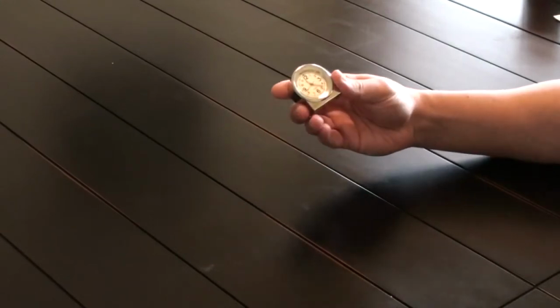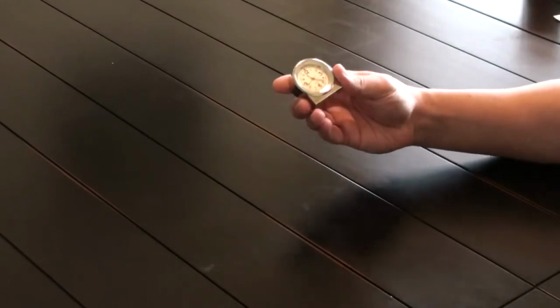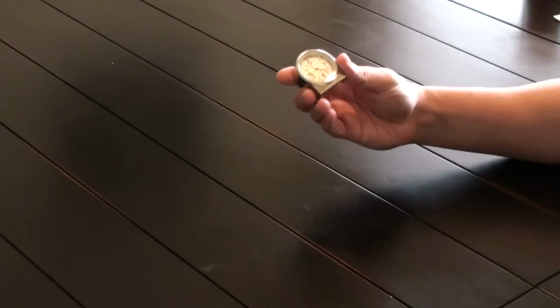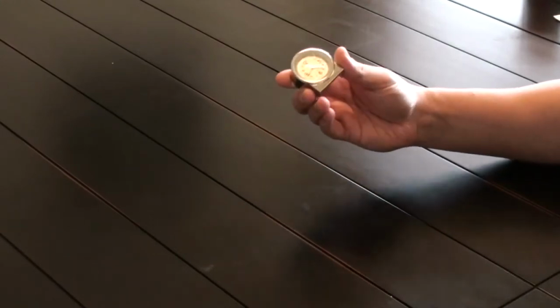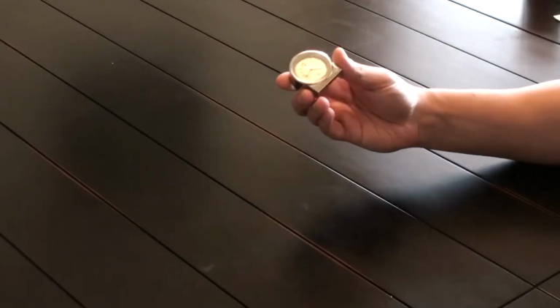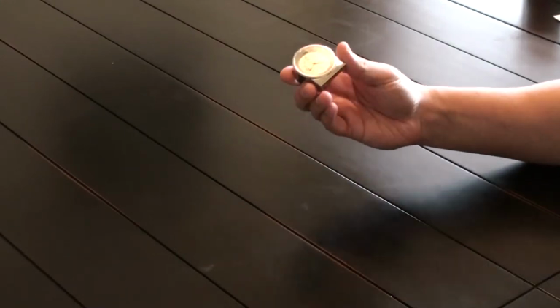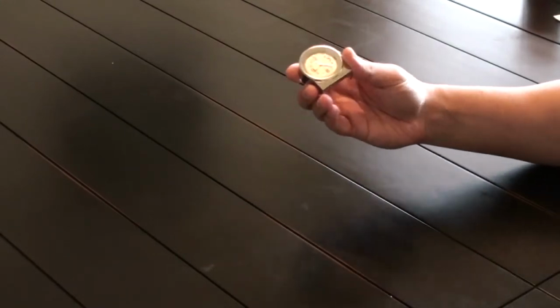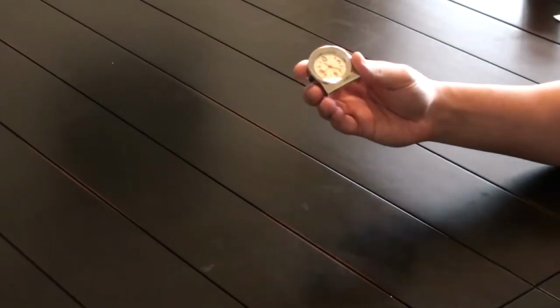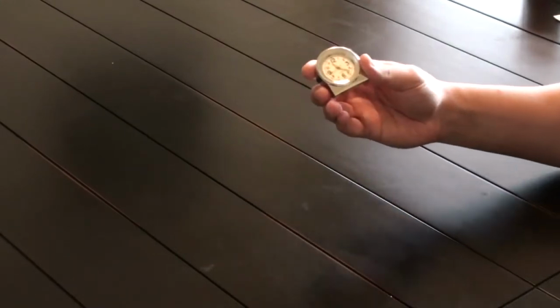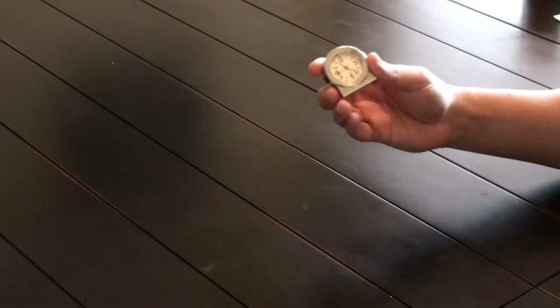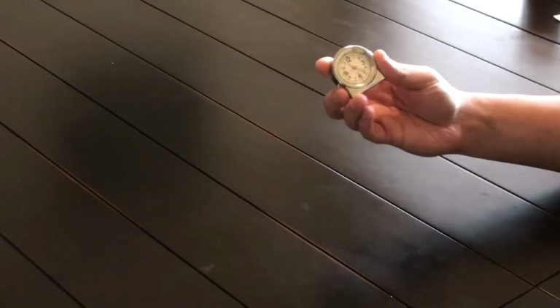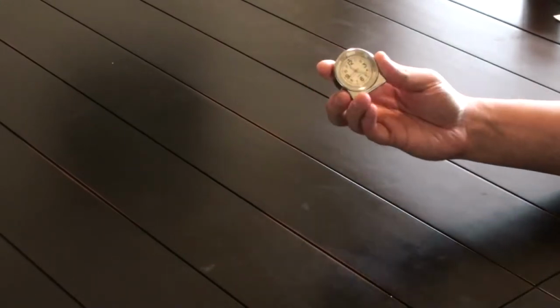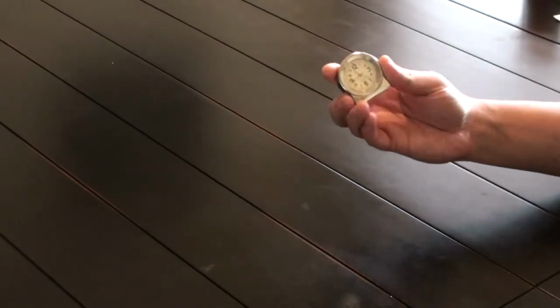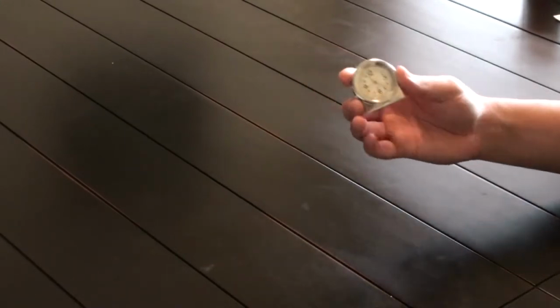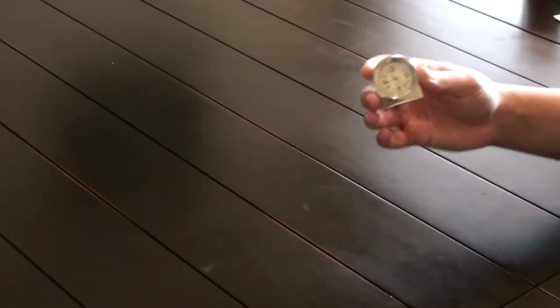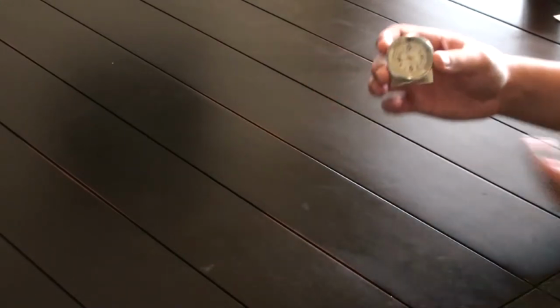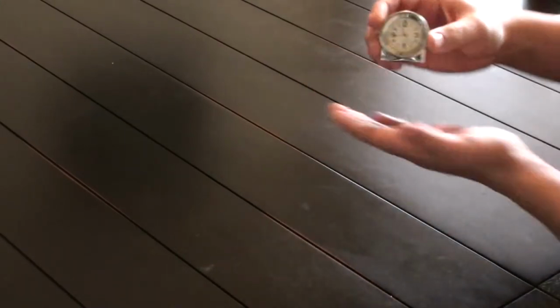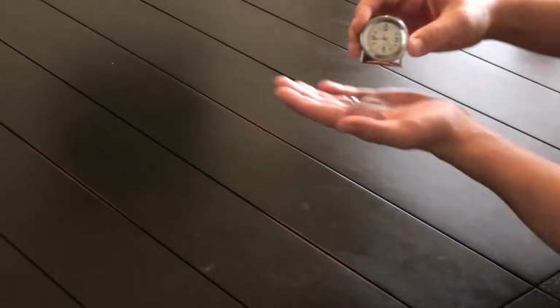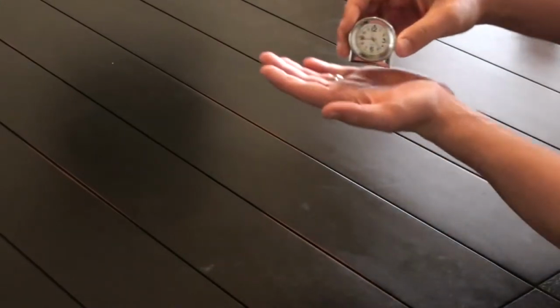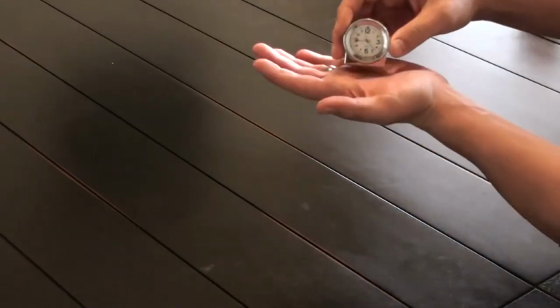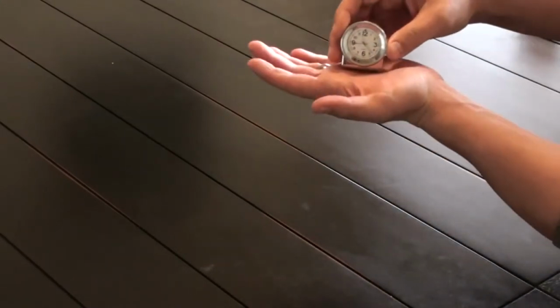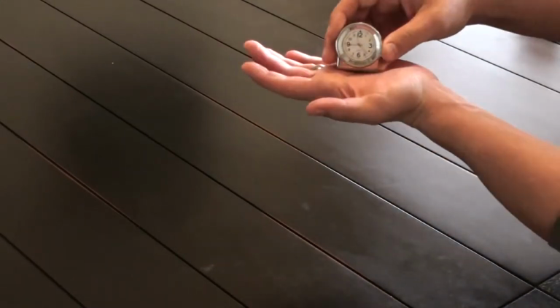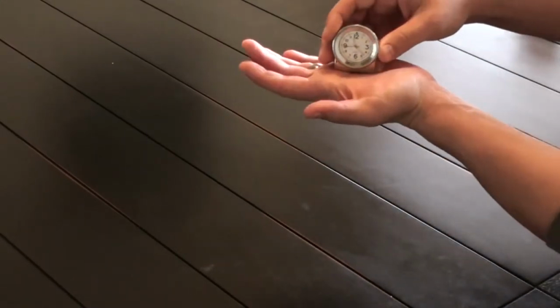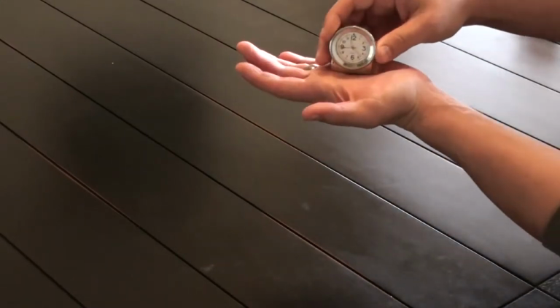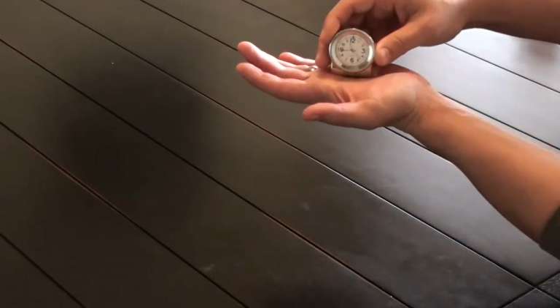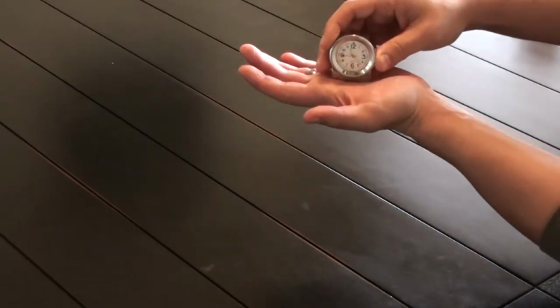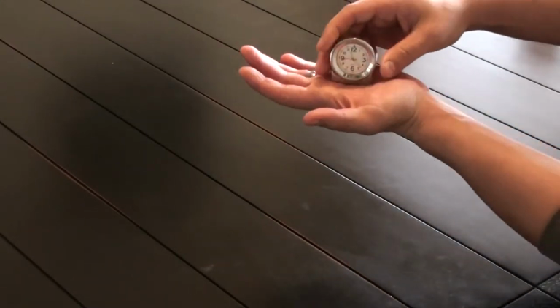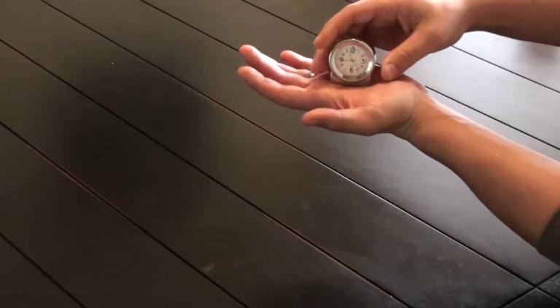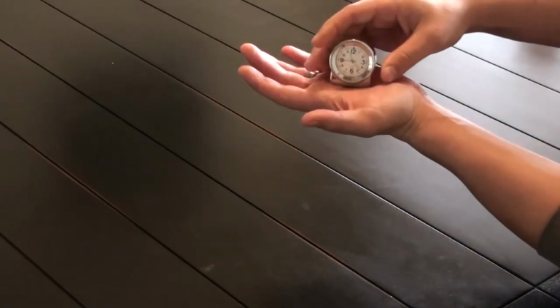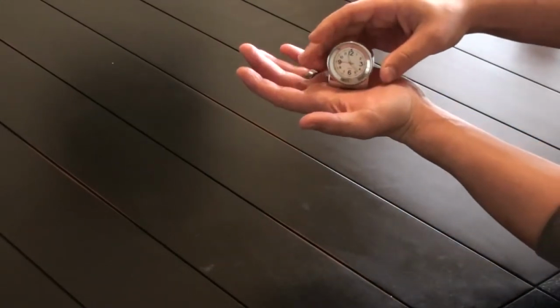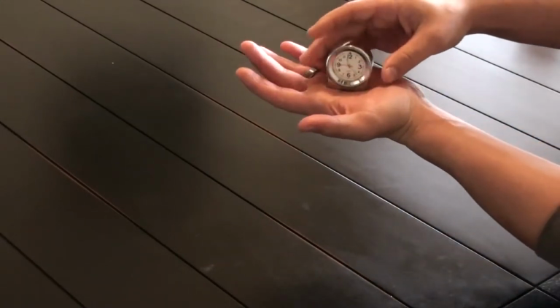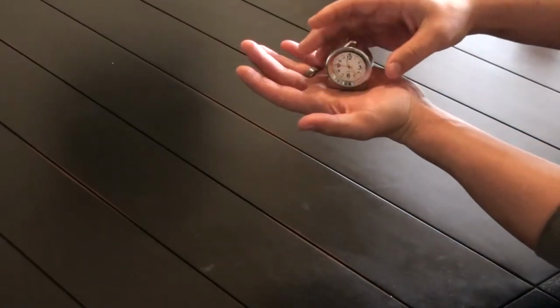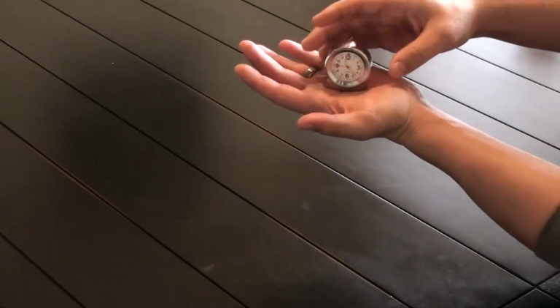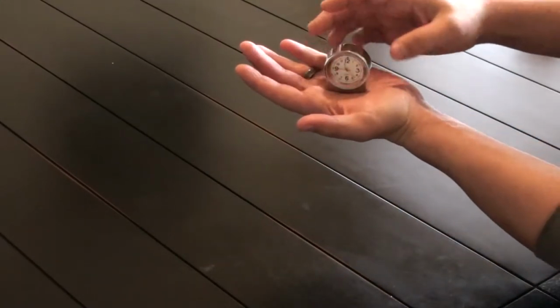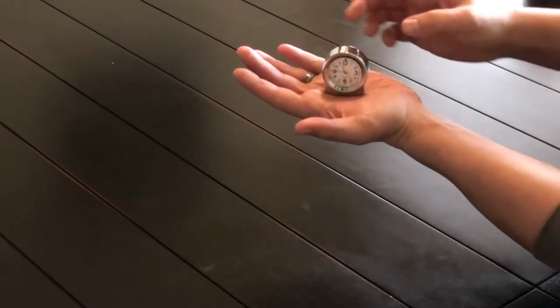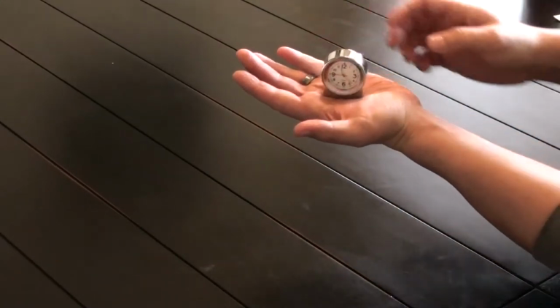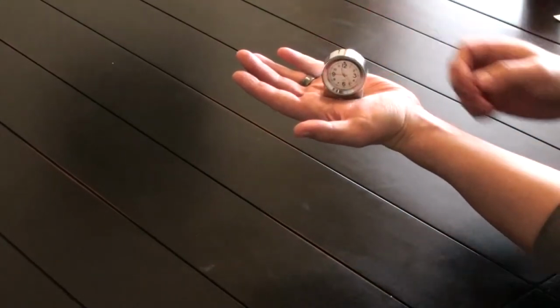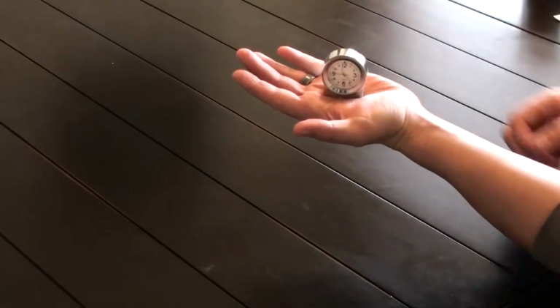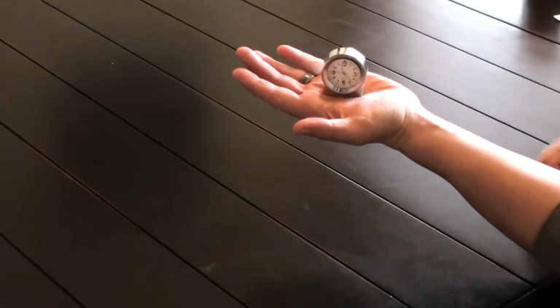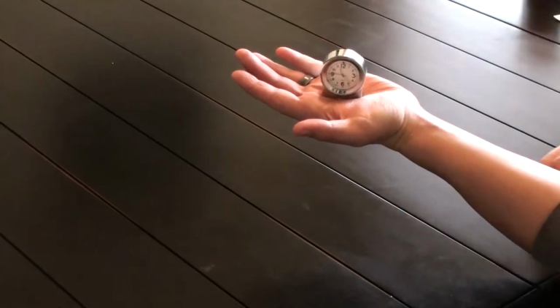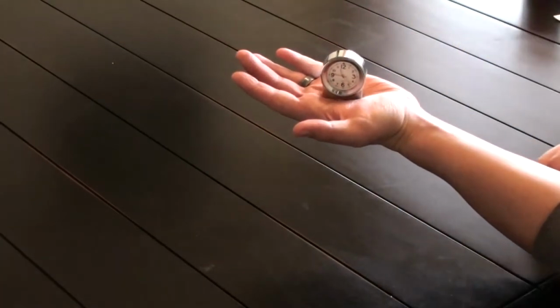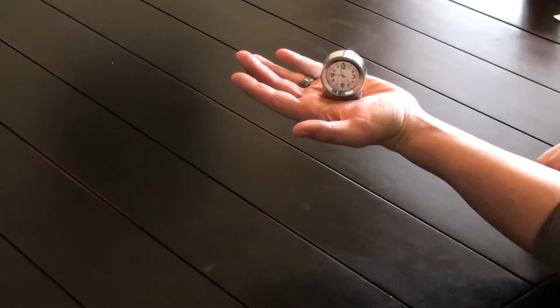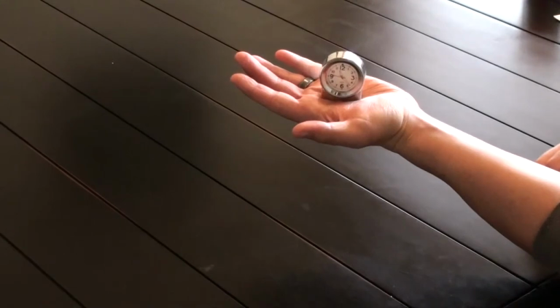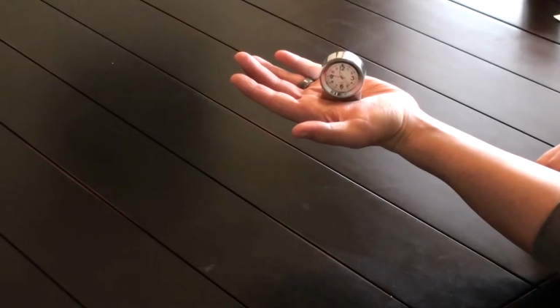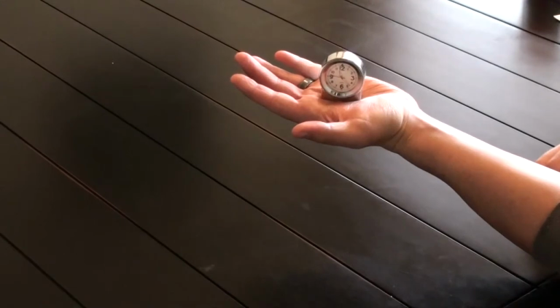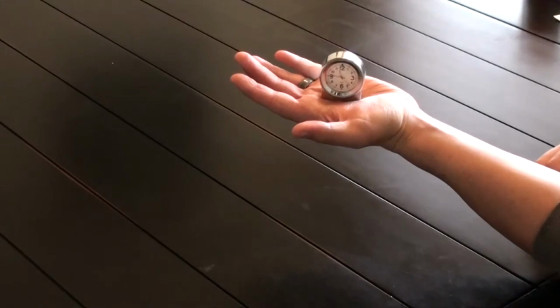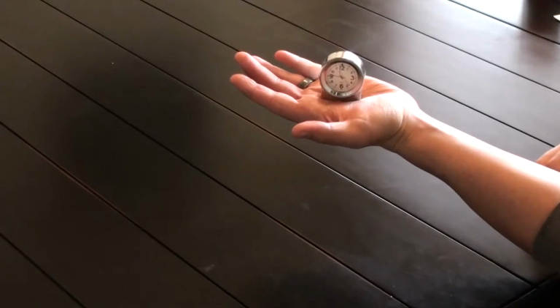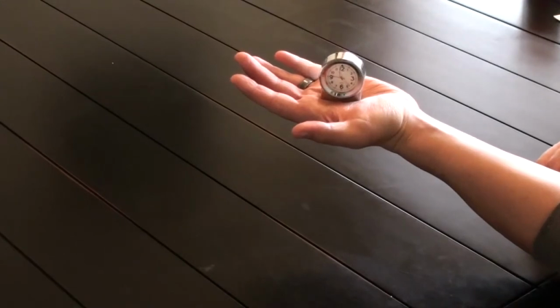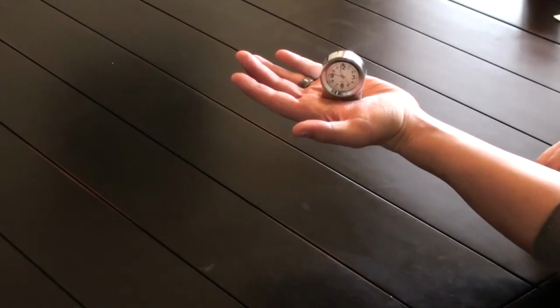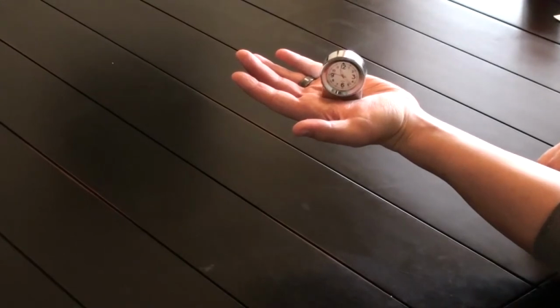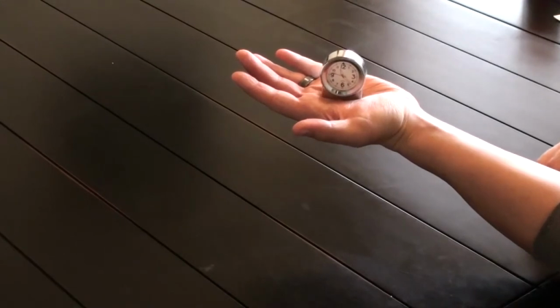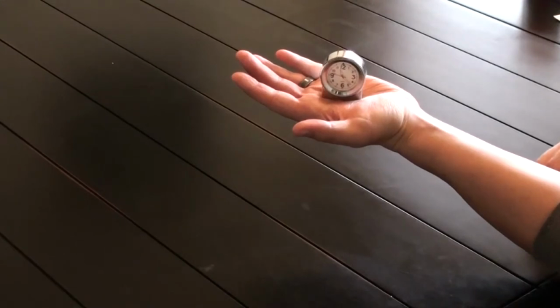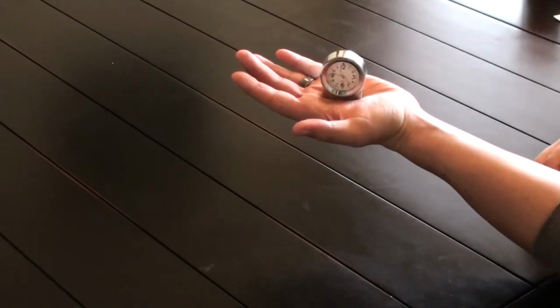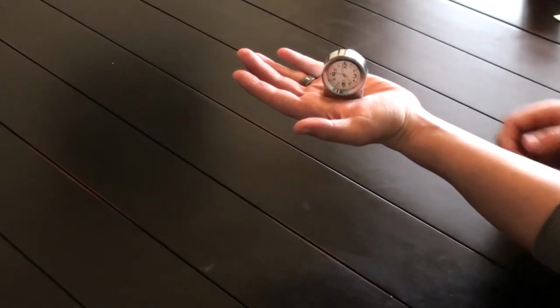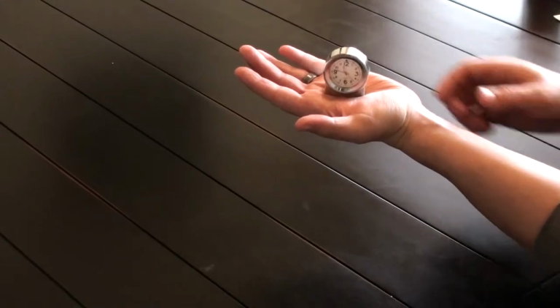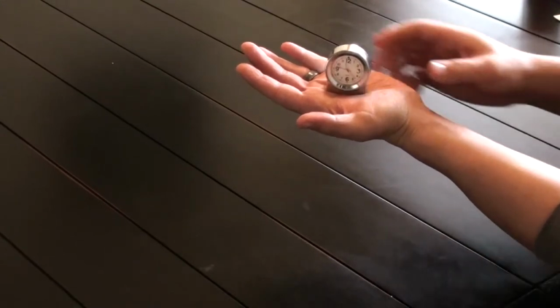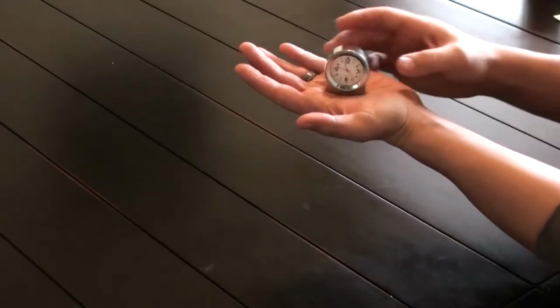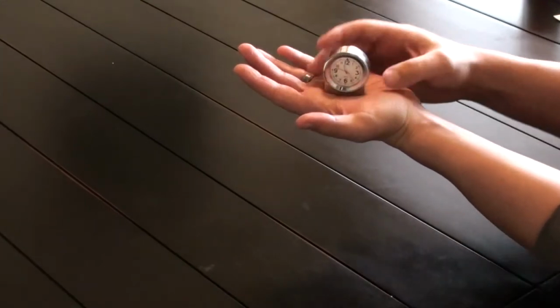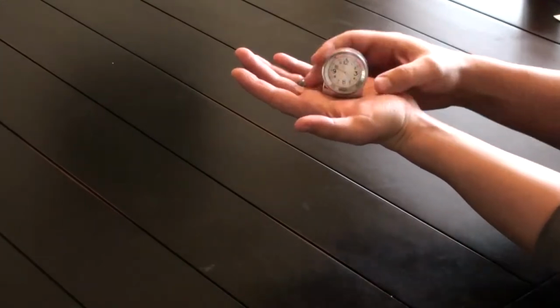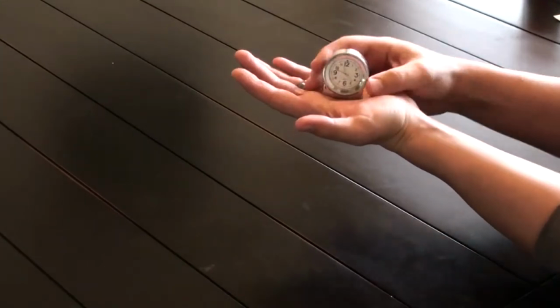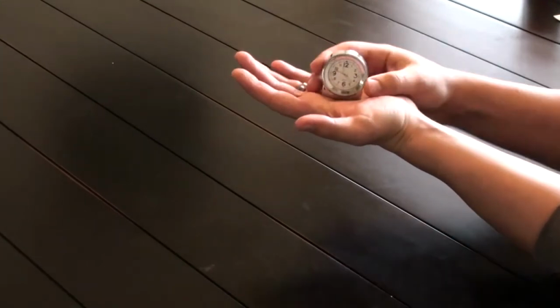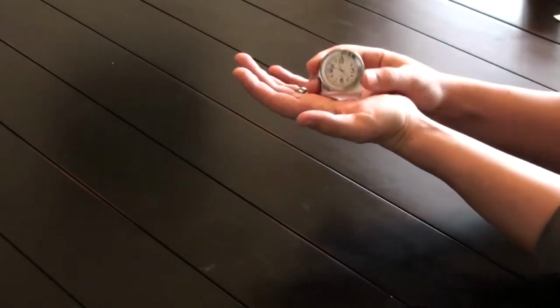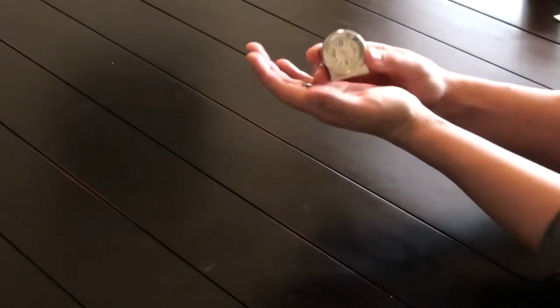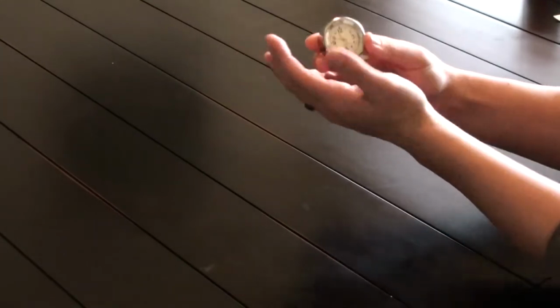This thing is extremely small. As you can see, it fits in the palm of my hand. Very, very tiny and indiscreet.